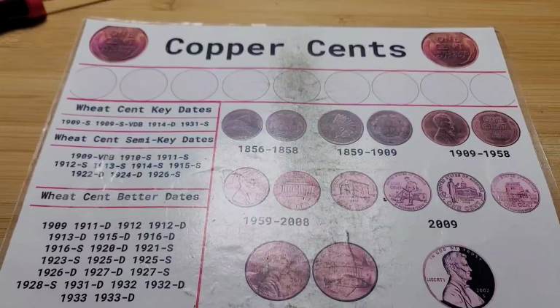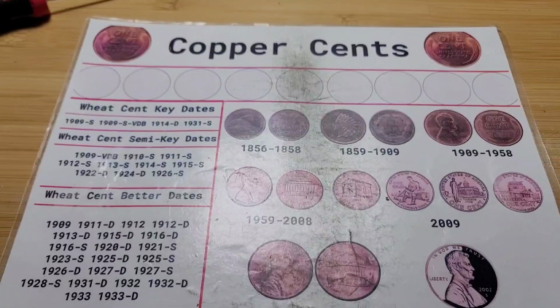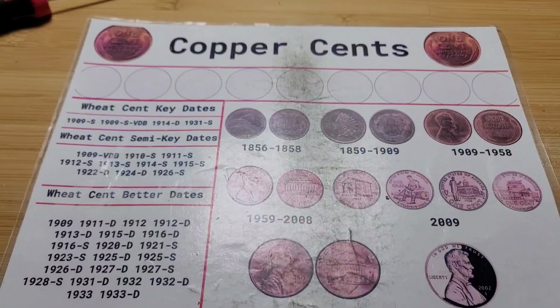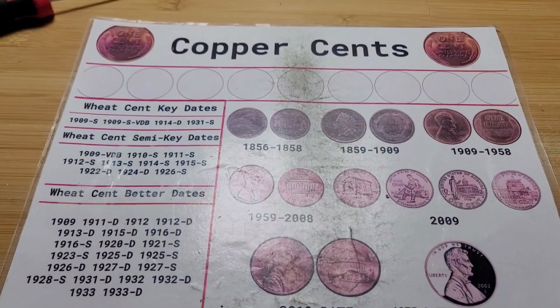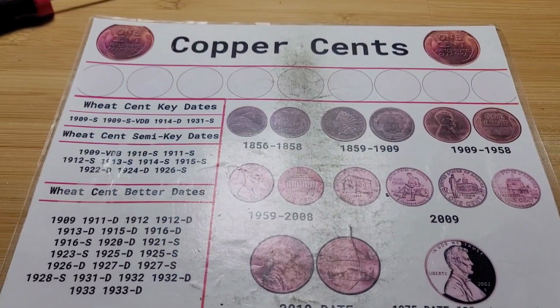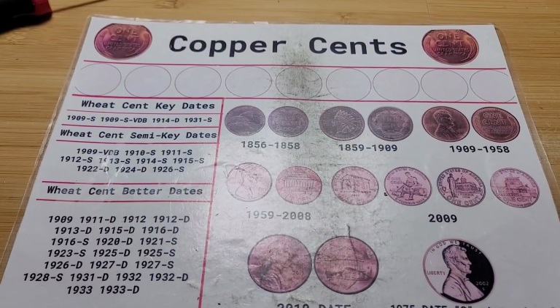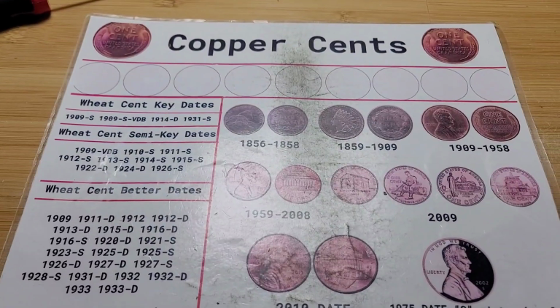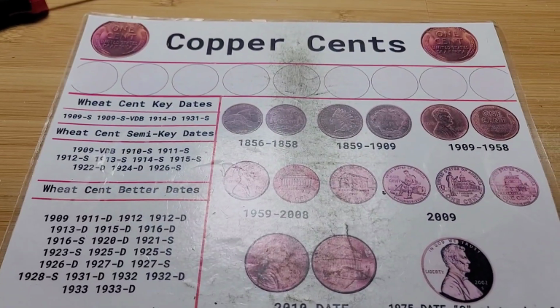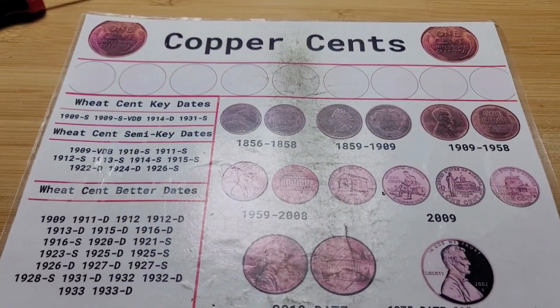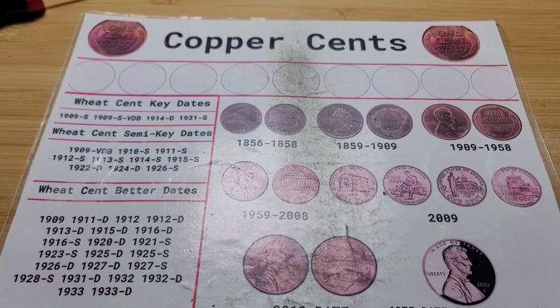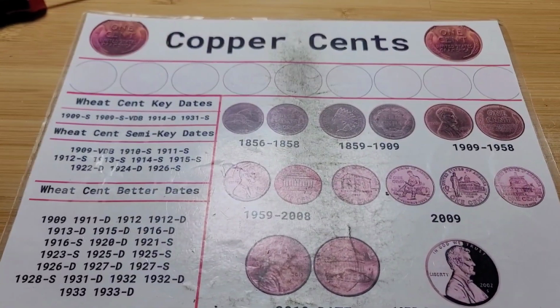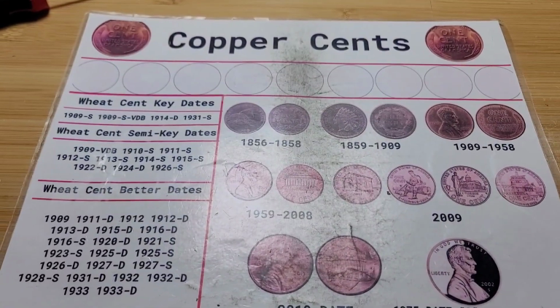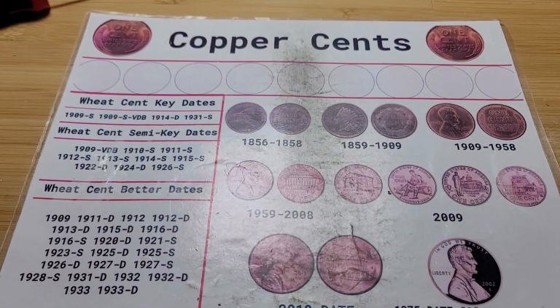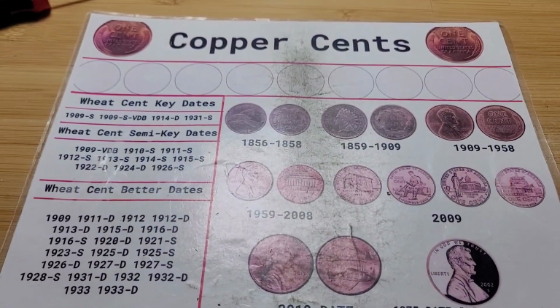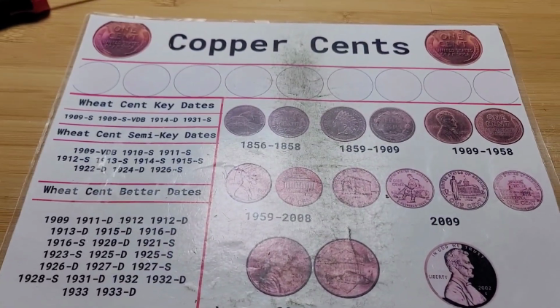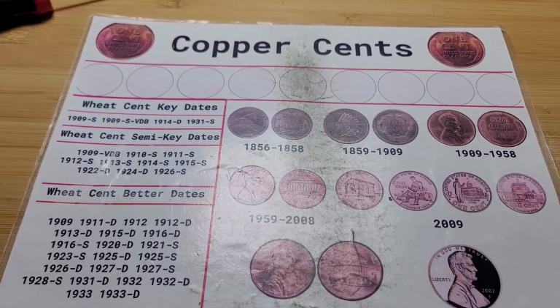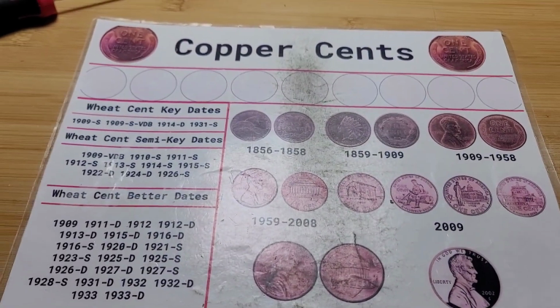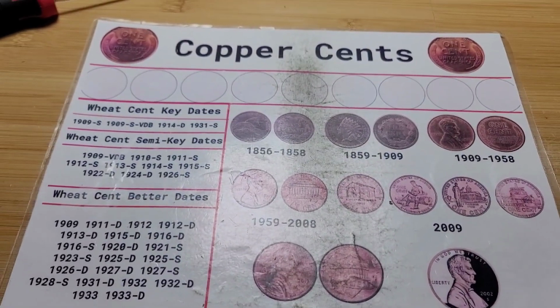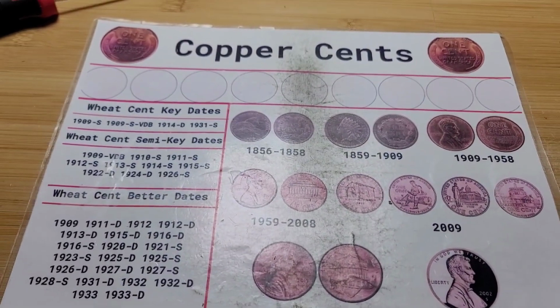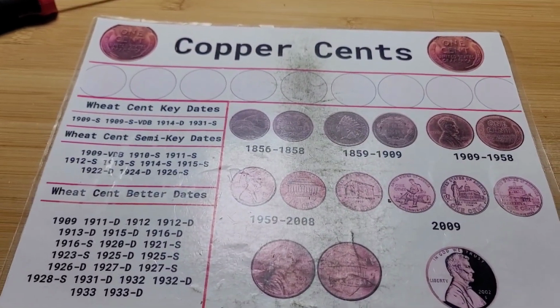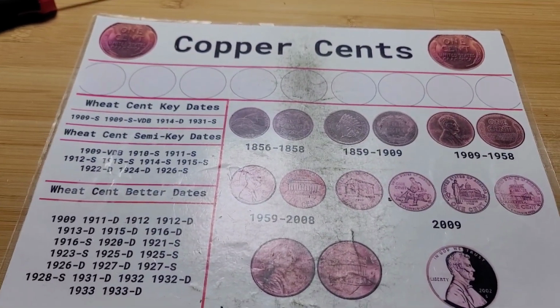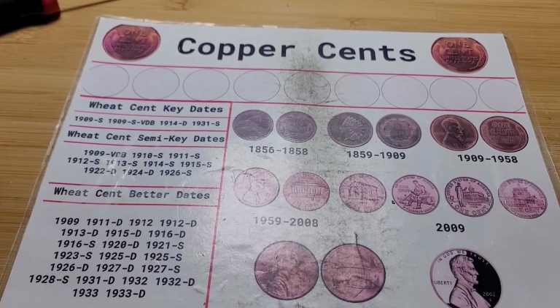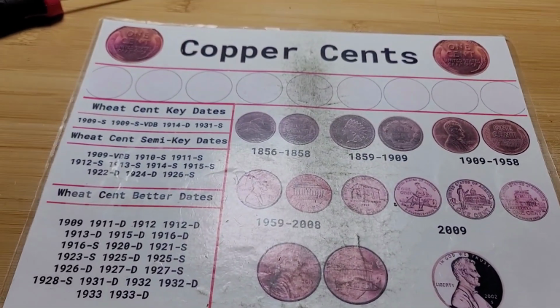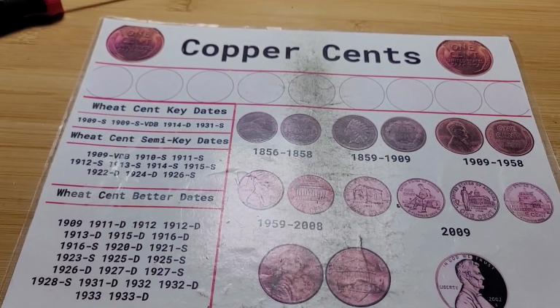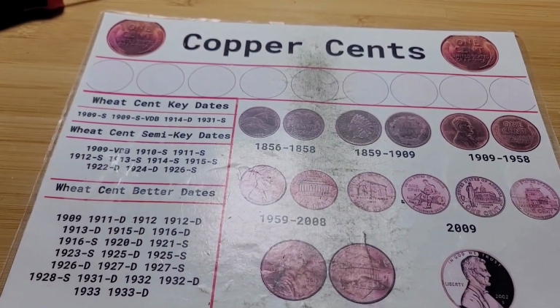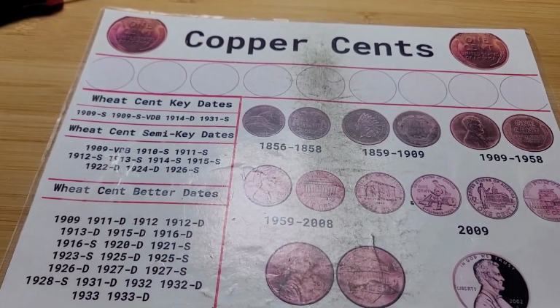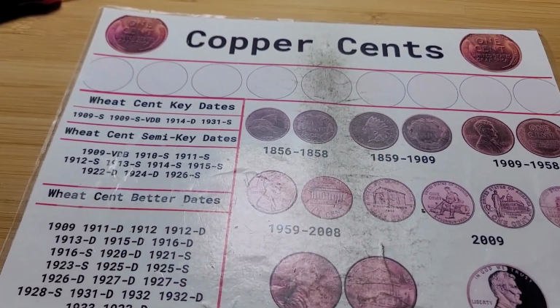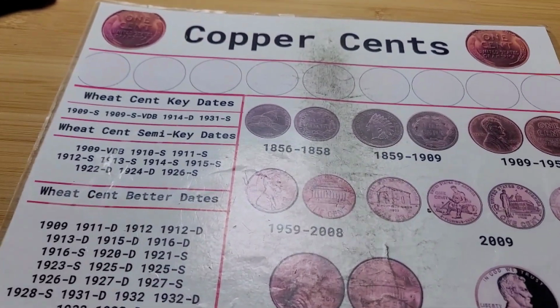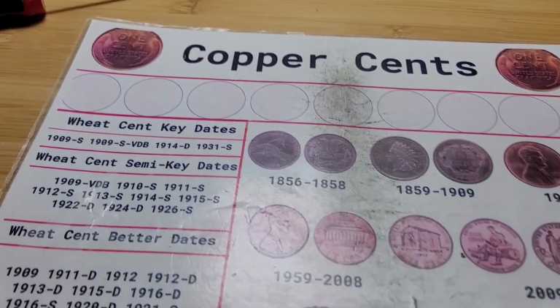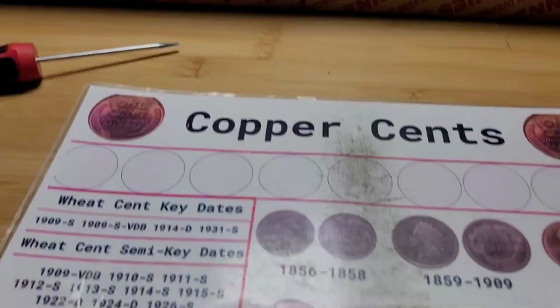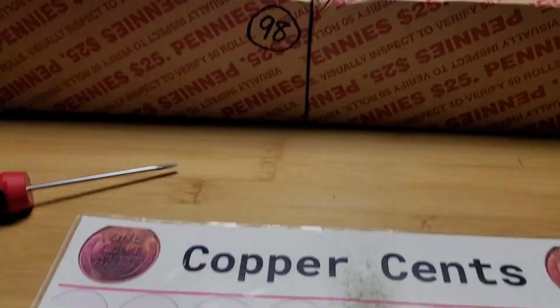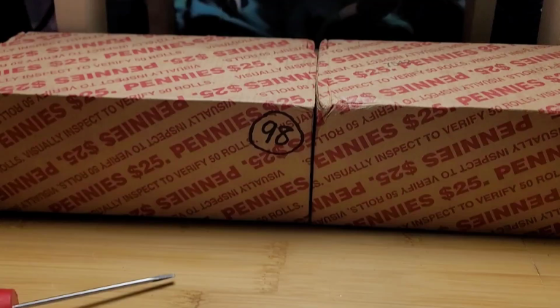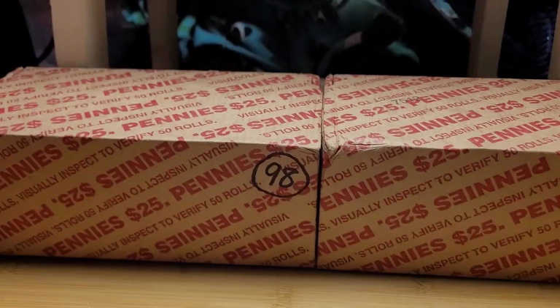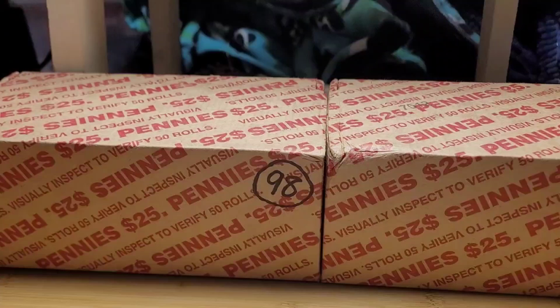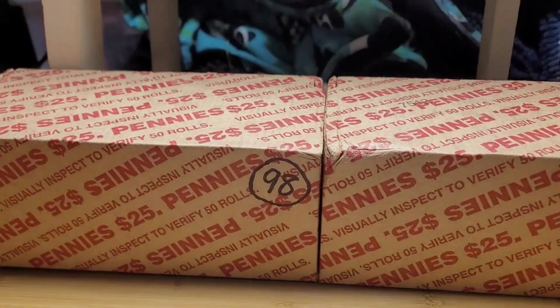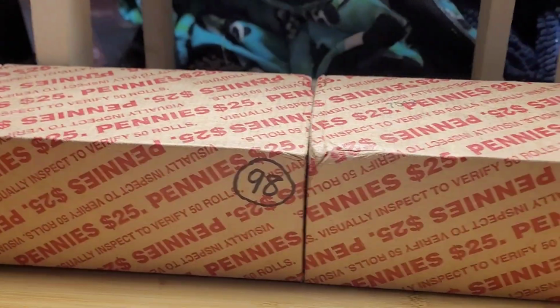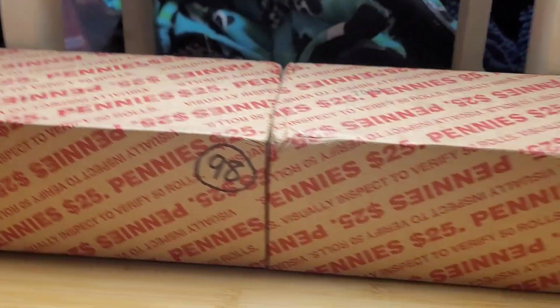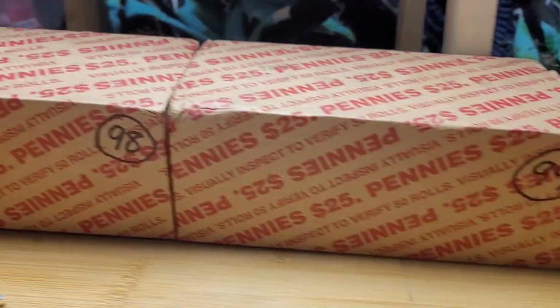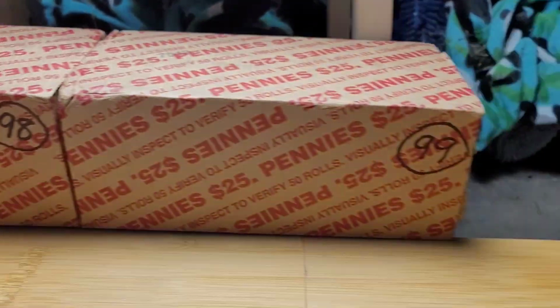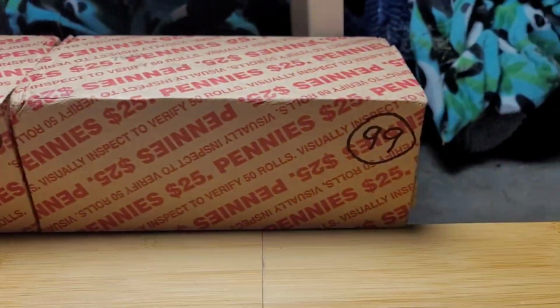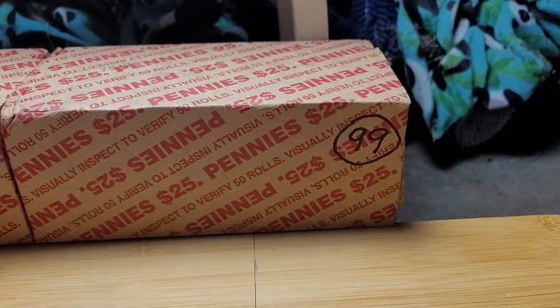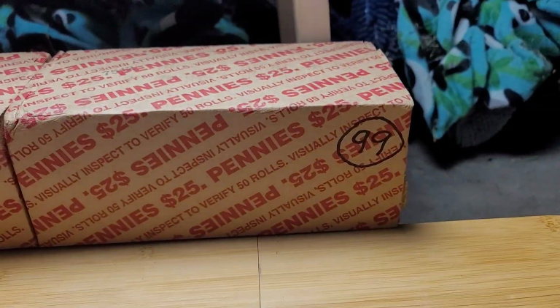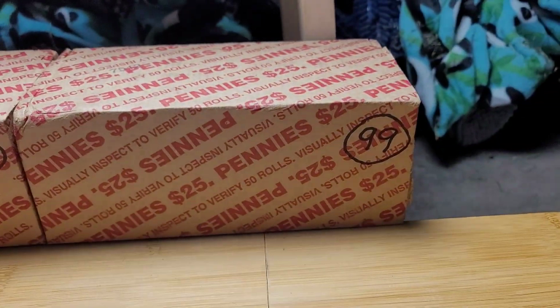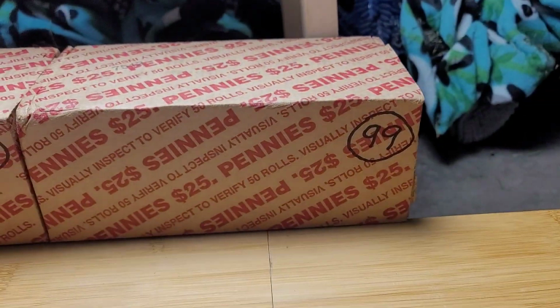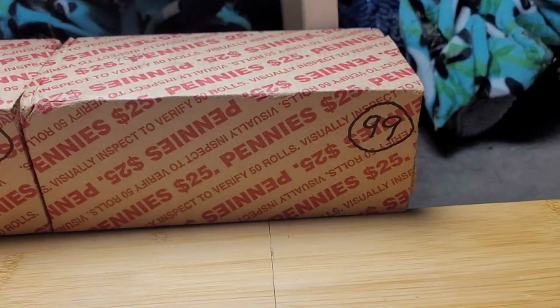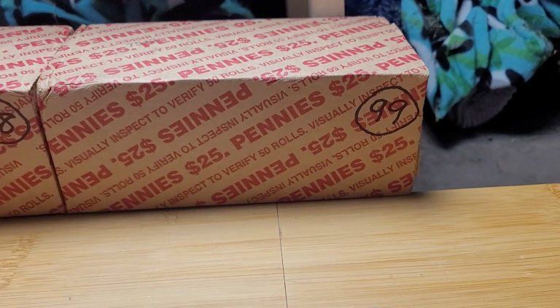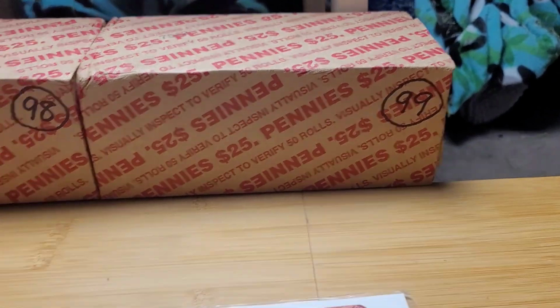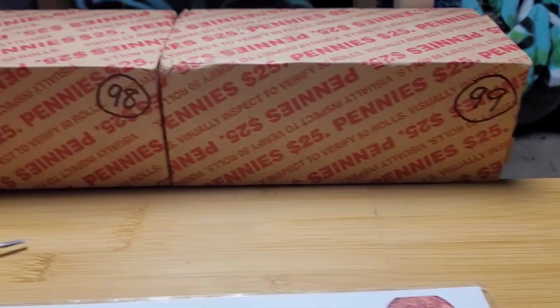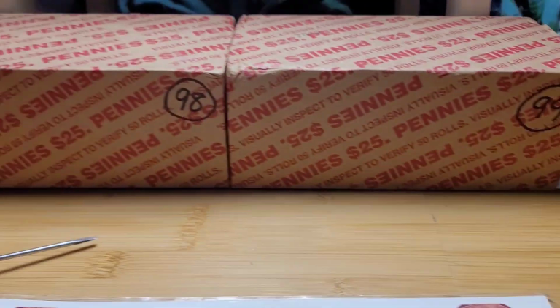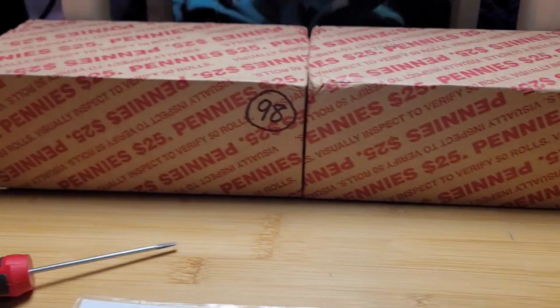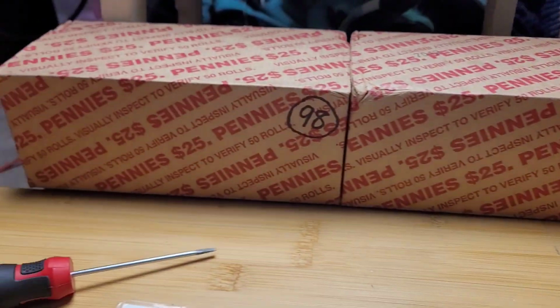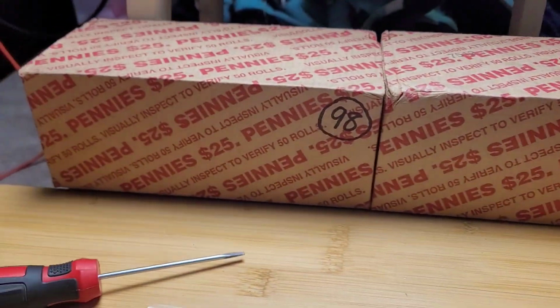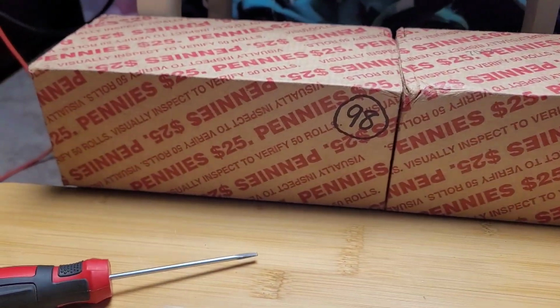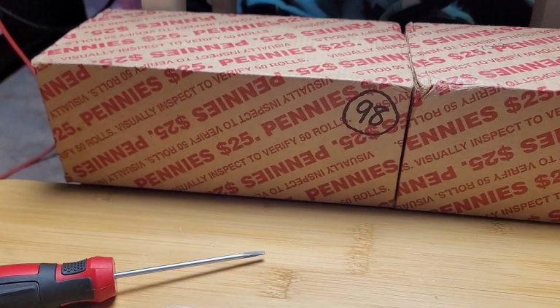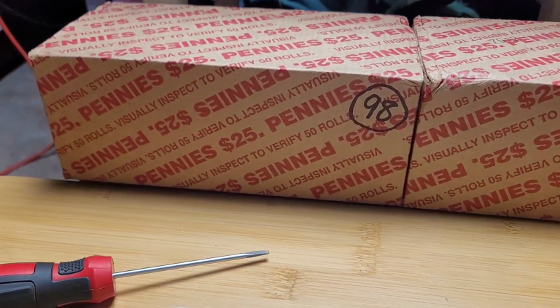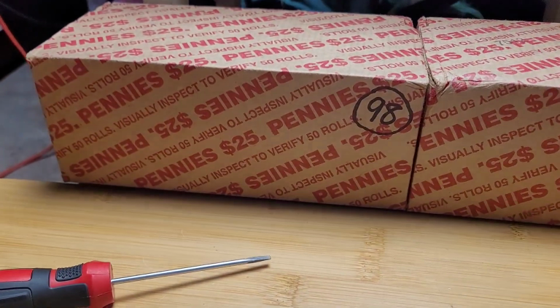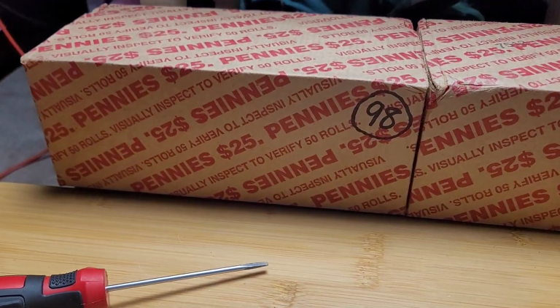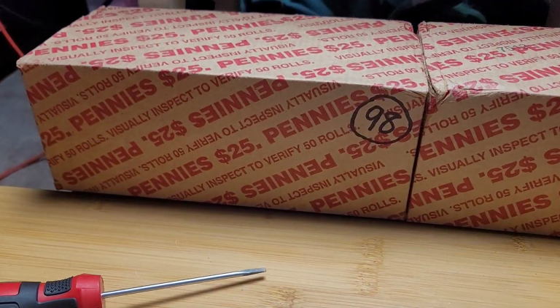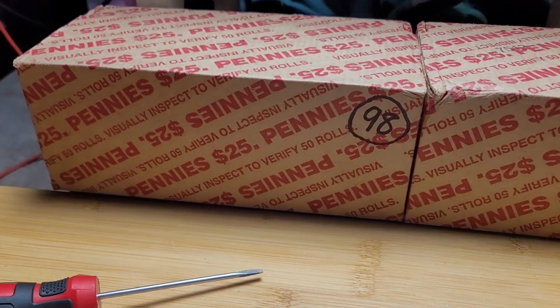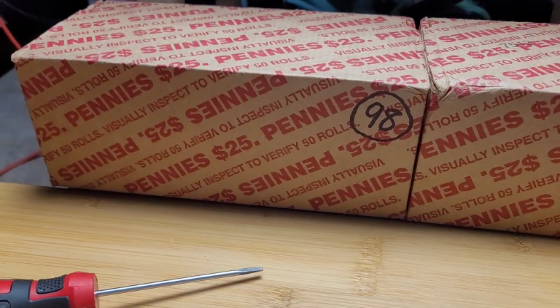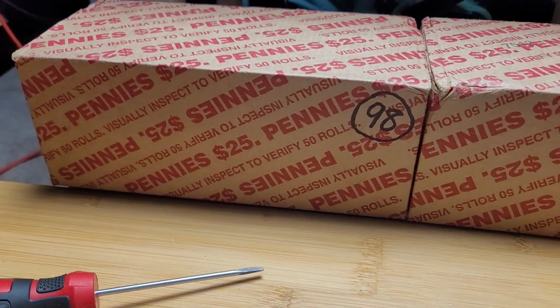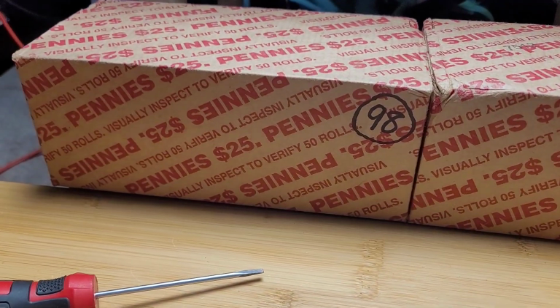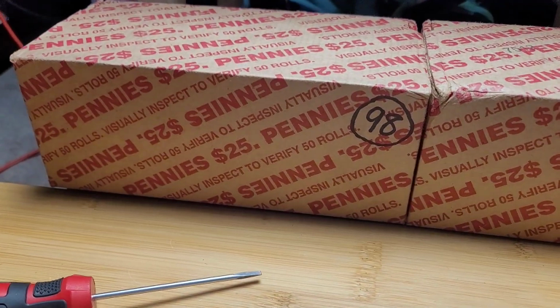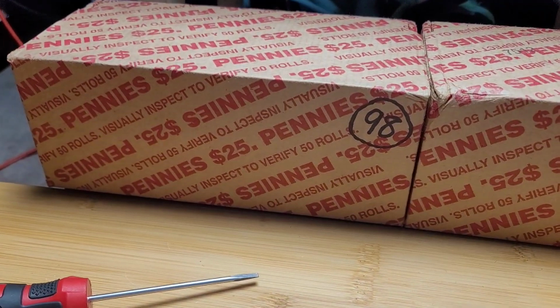Hello everyone and welcome to New Ms. Nate. Today I'll be hunting boxes 98 and 99 in pennies. I'll bring you in on the first find in box 98.